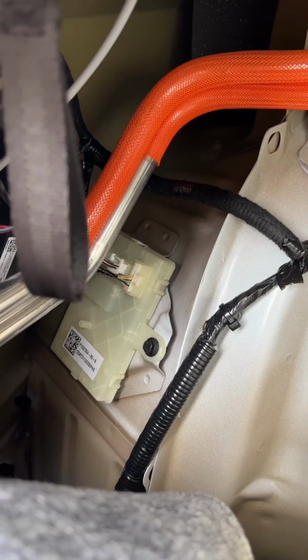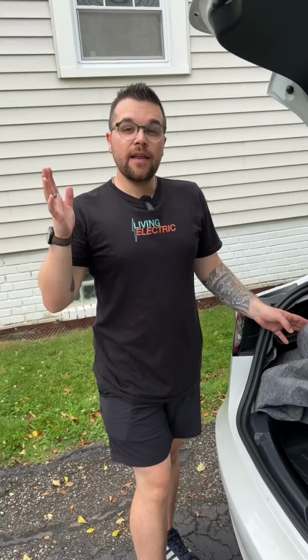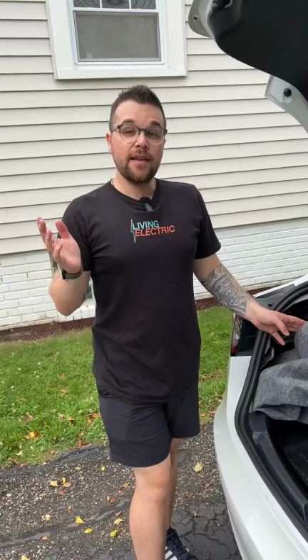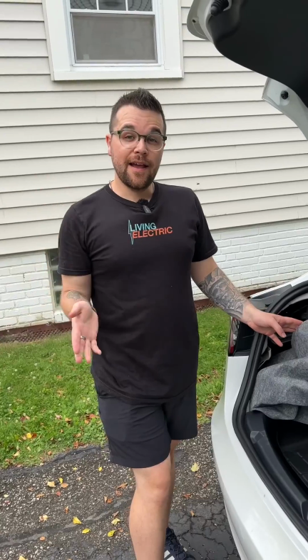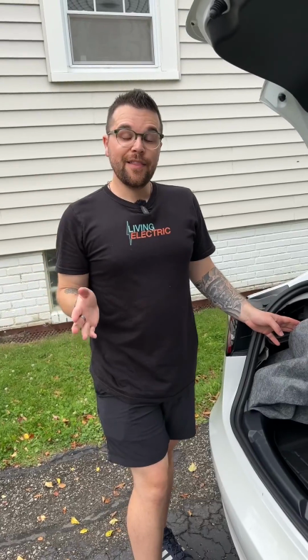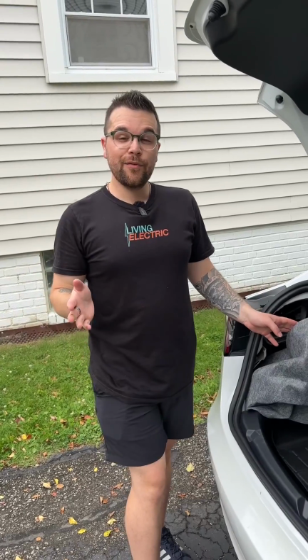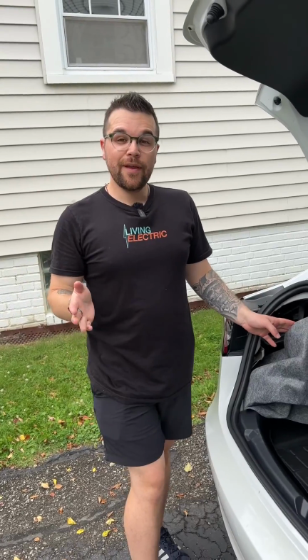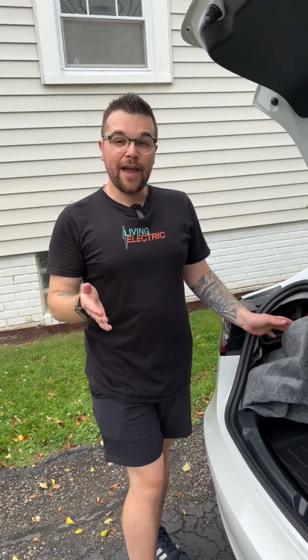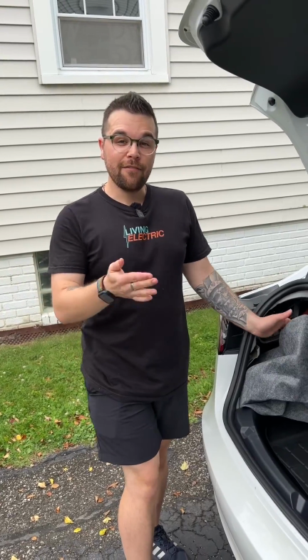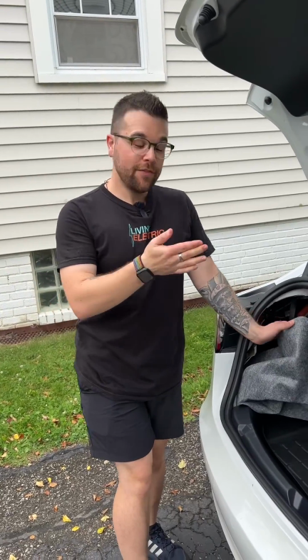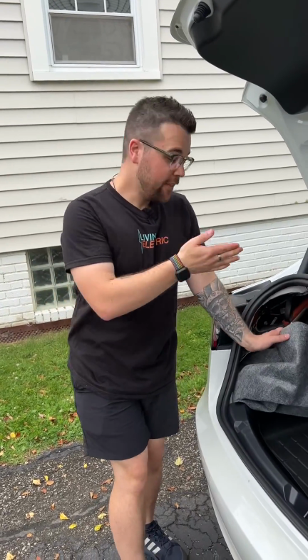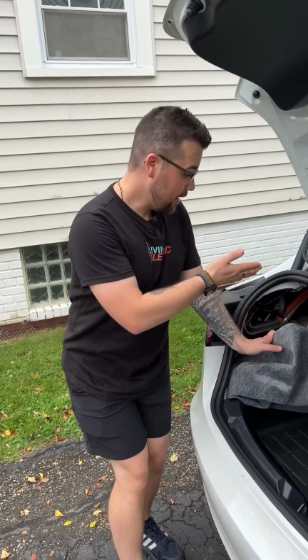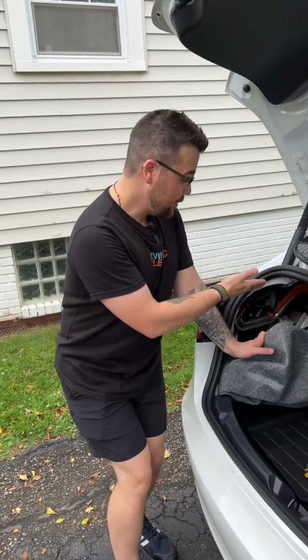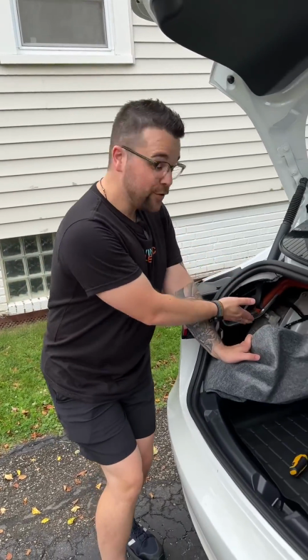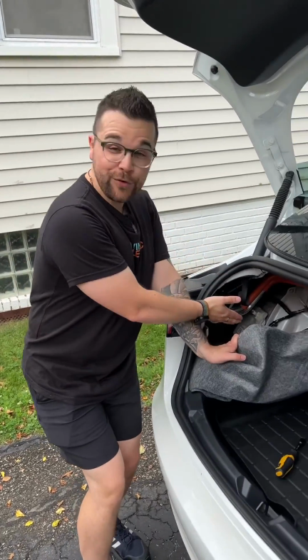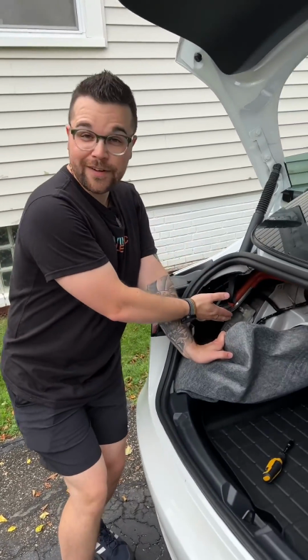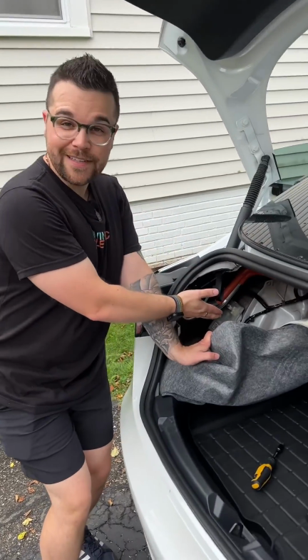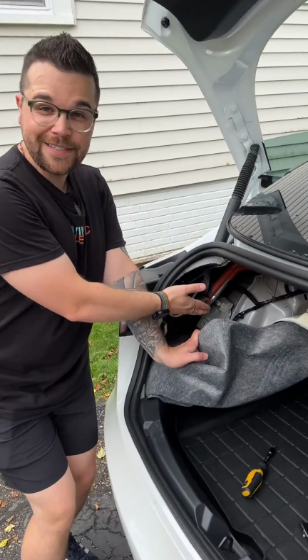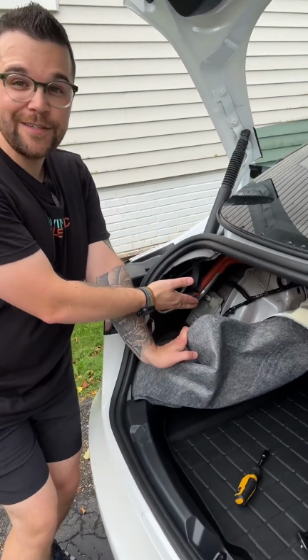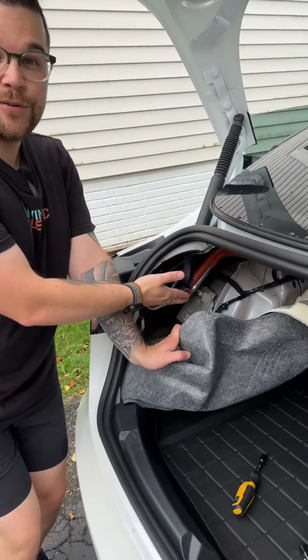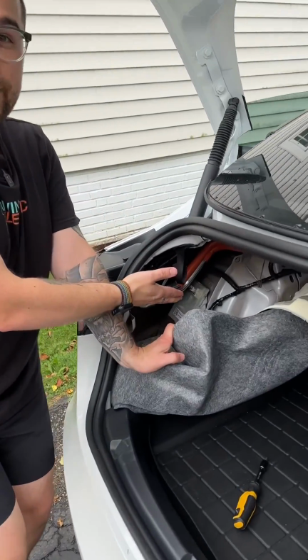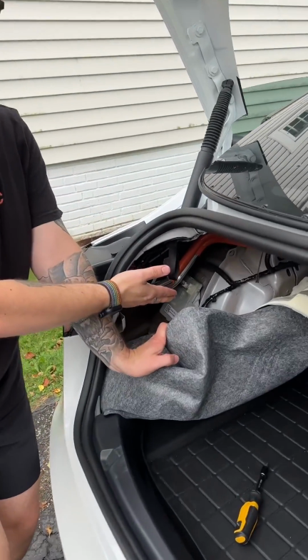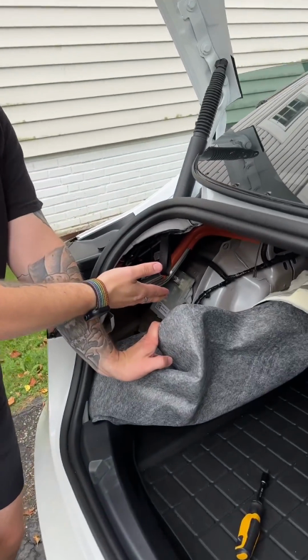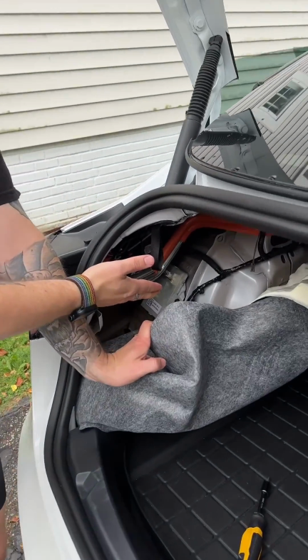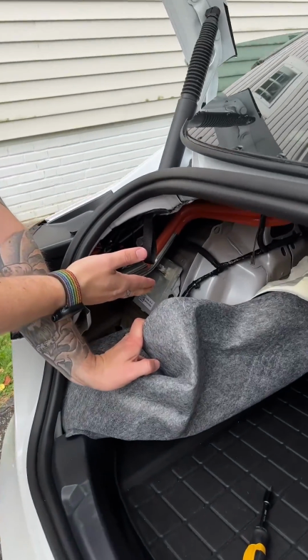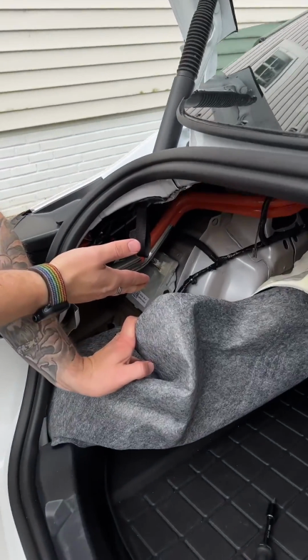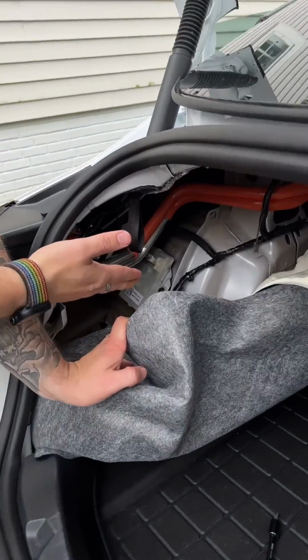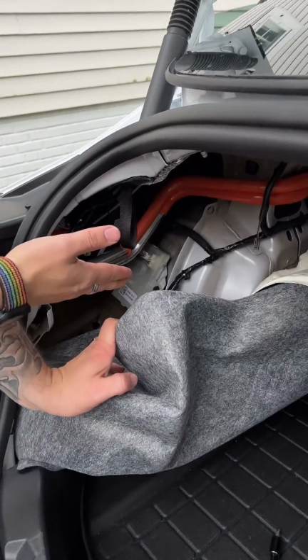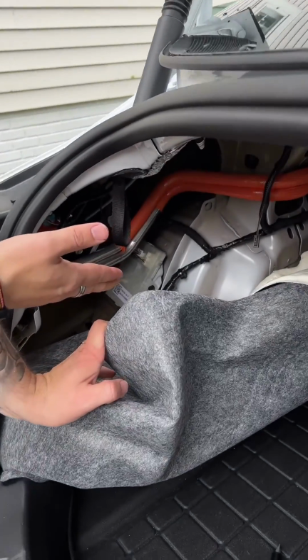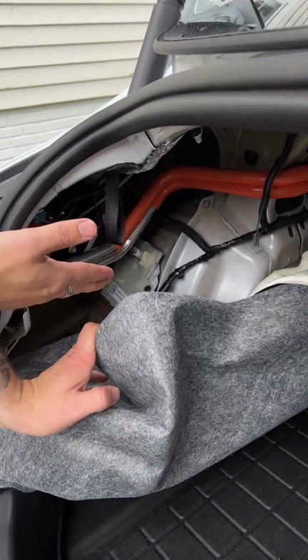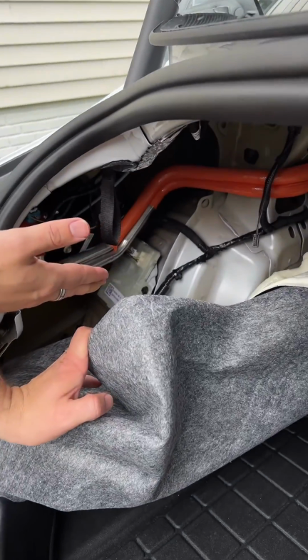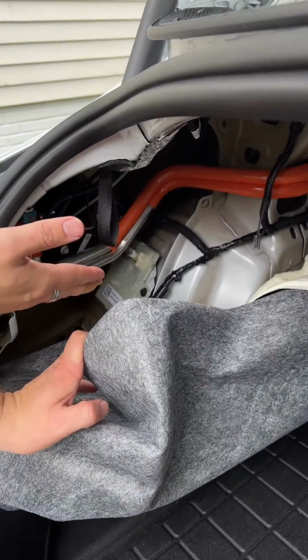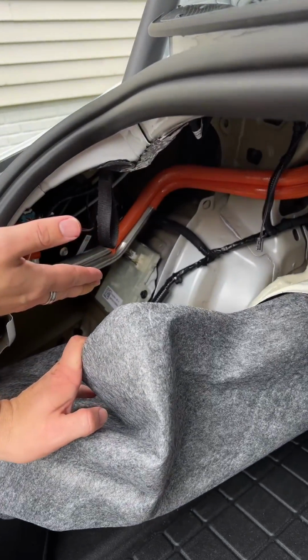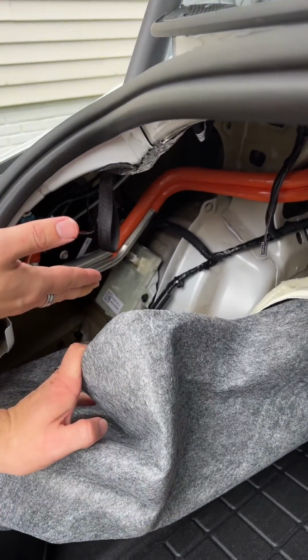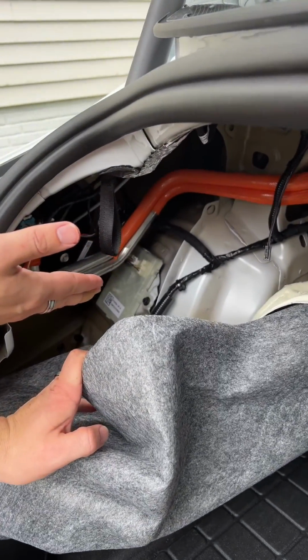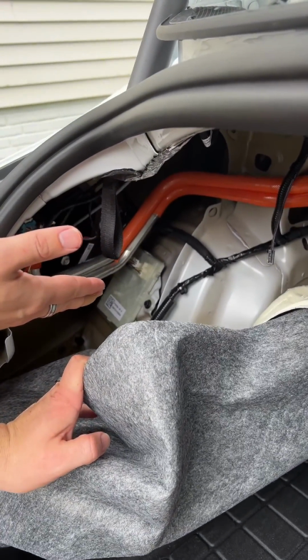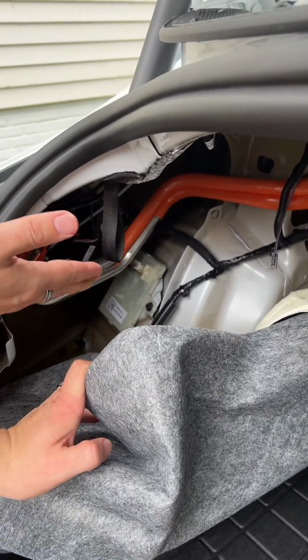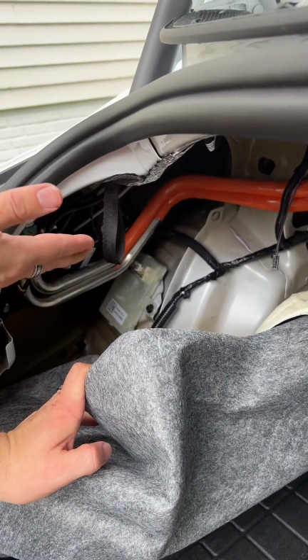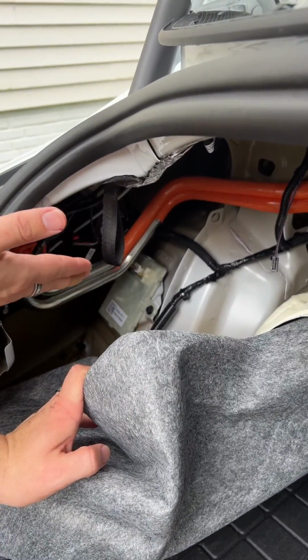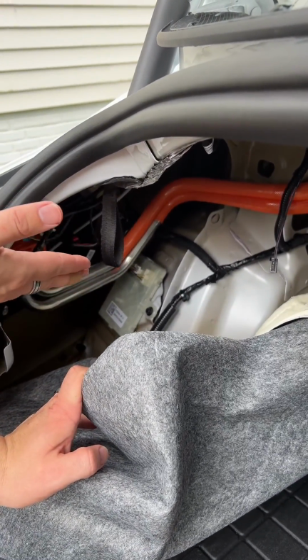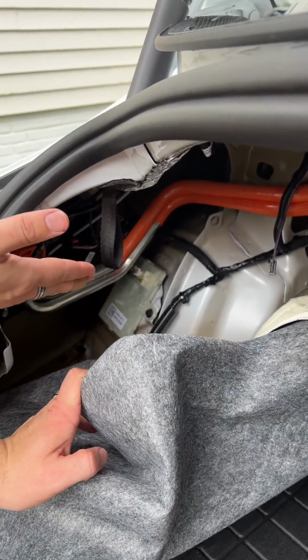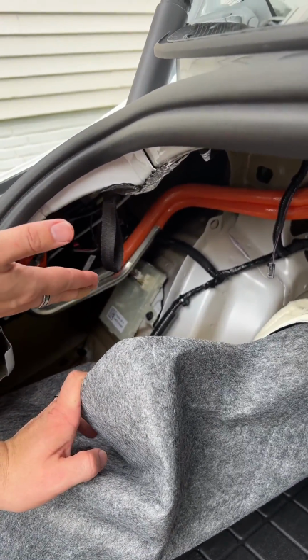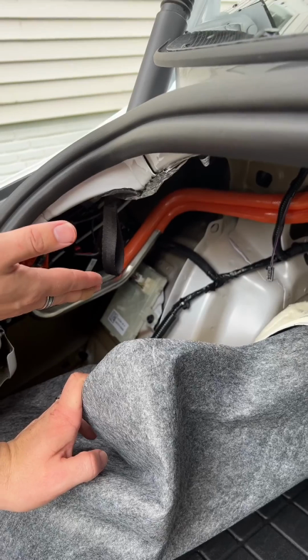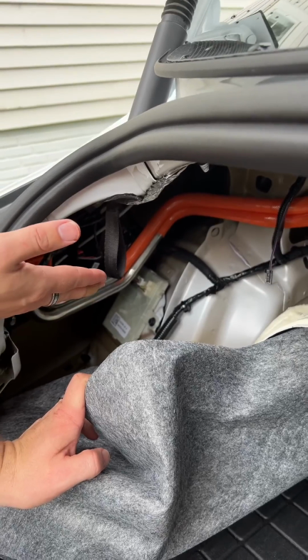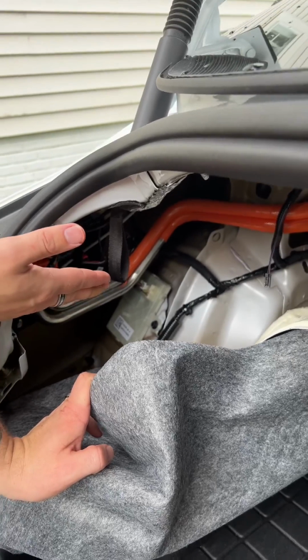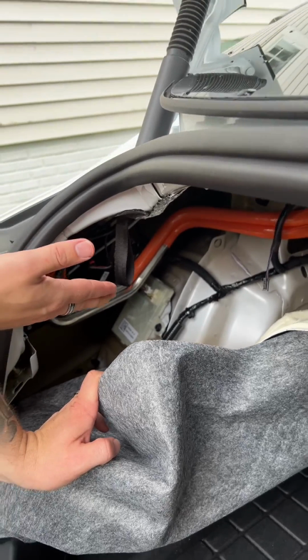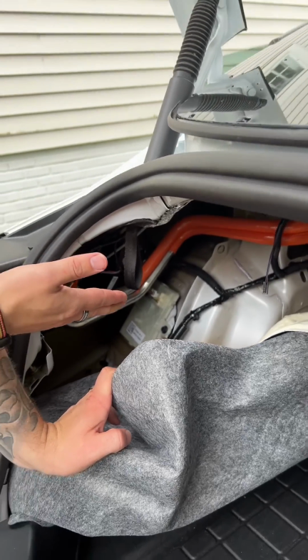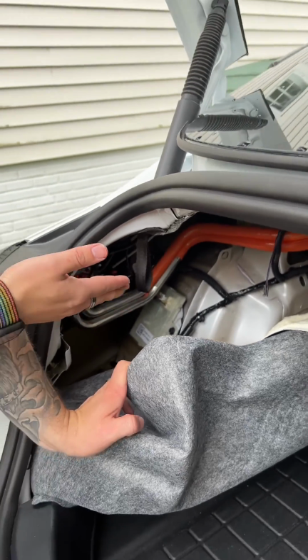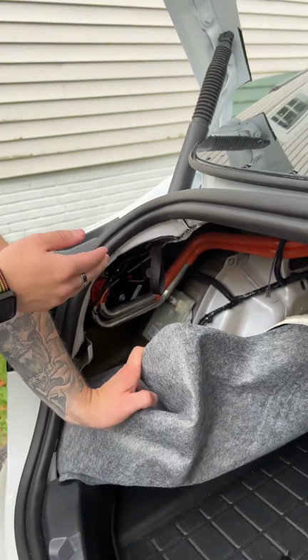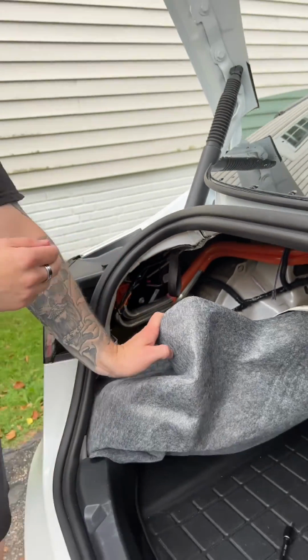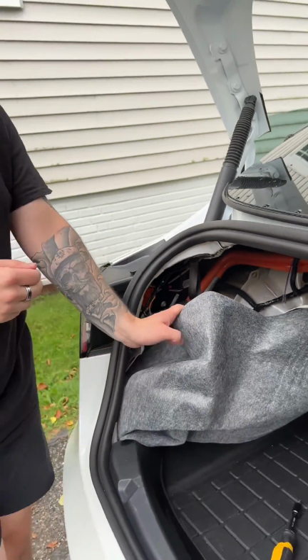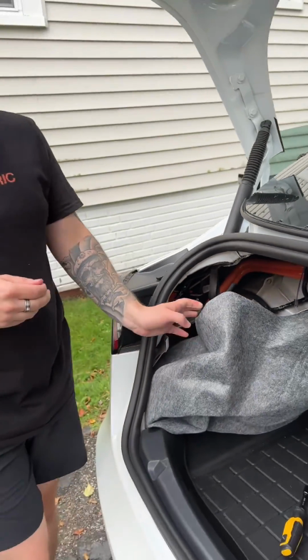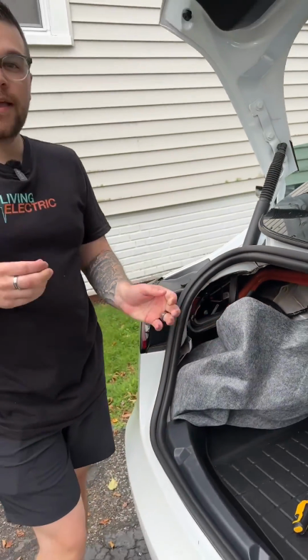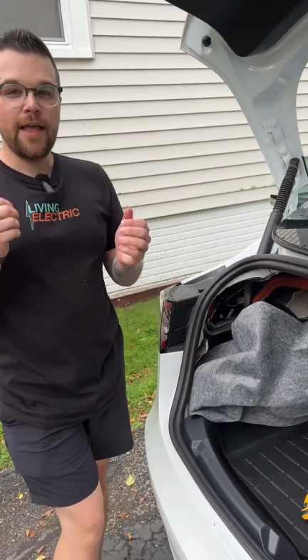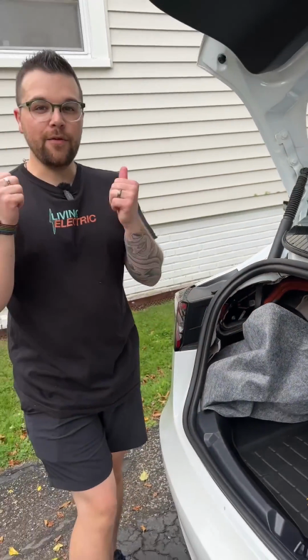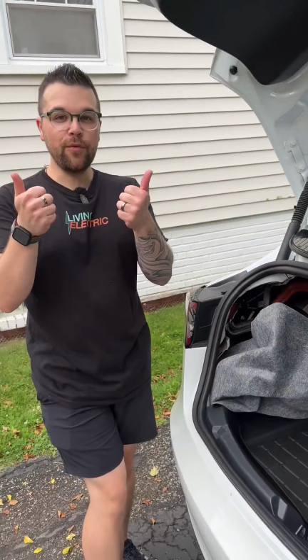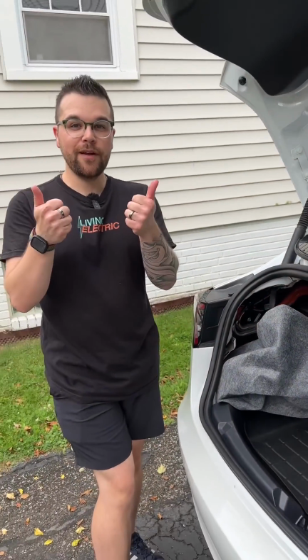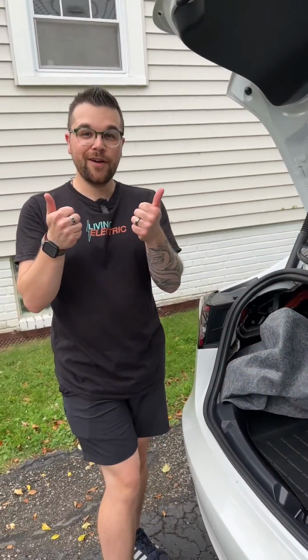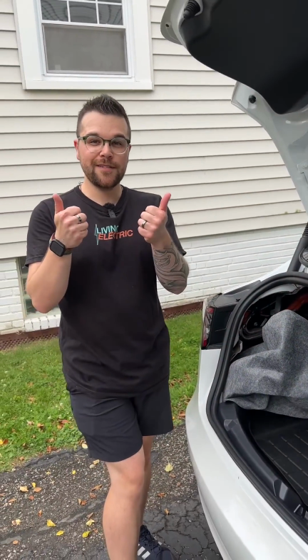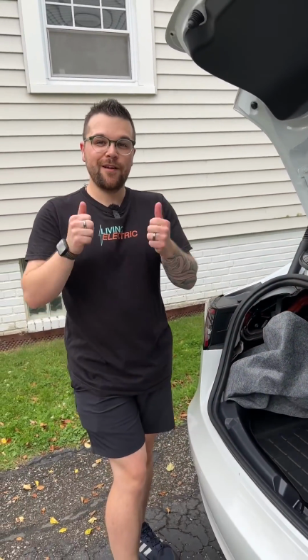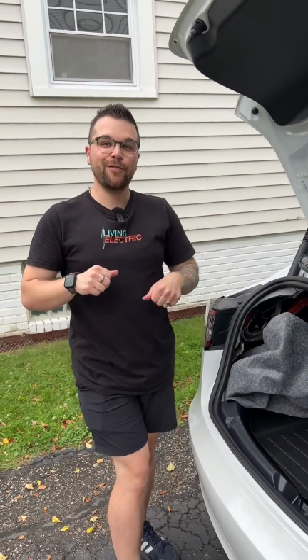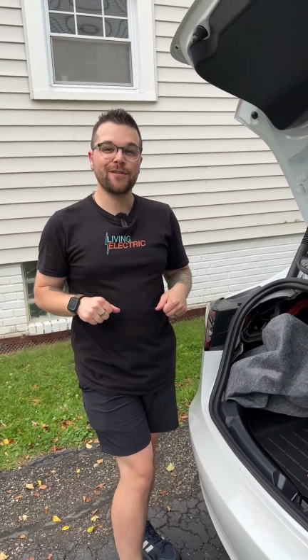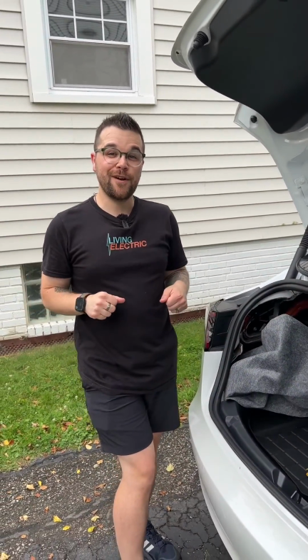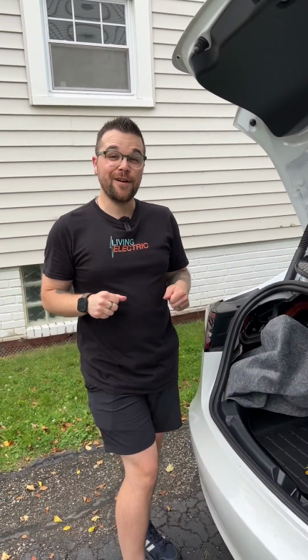Now that we have the new ECU in the car, we're going to go ahead and connect the main battery and the 12 volt, and we'll get our software started.